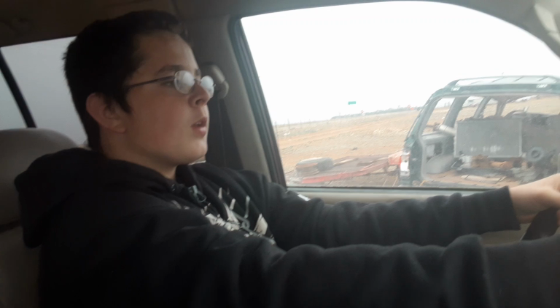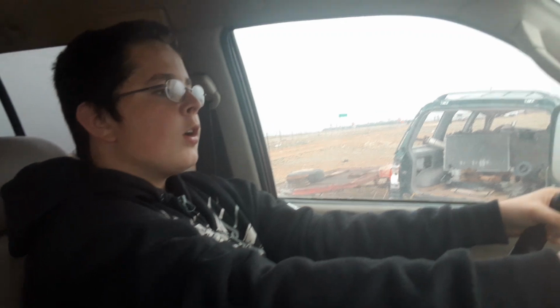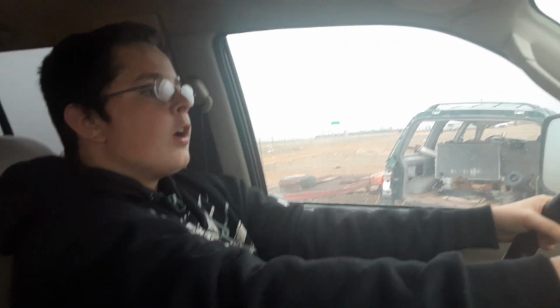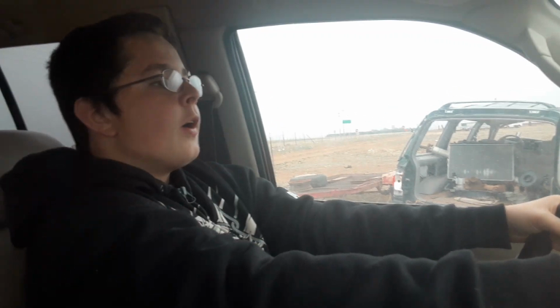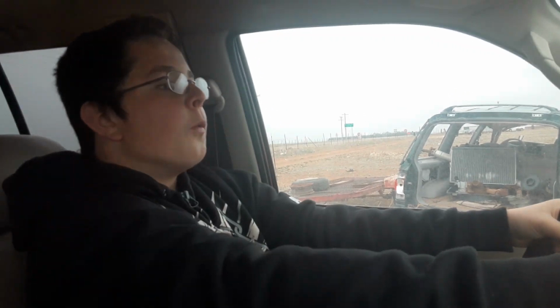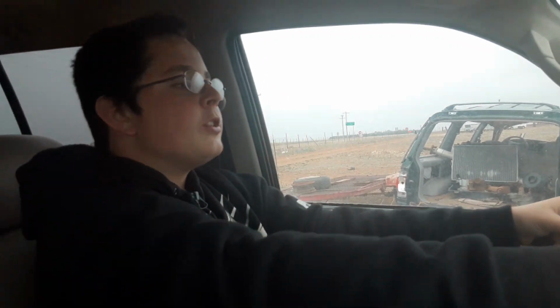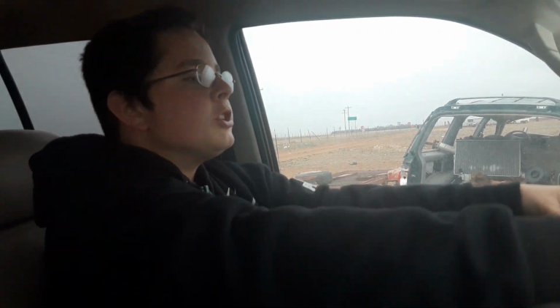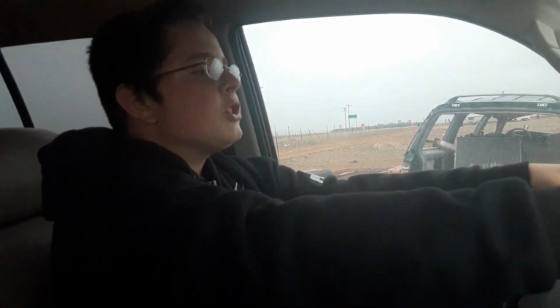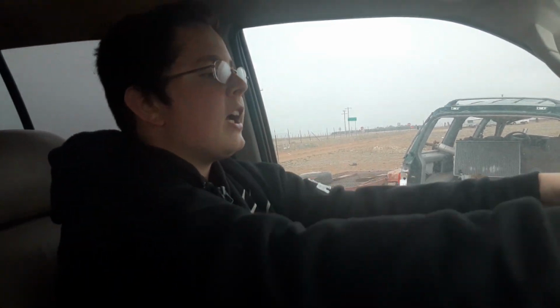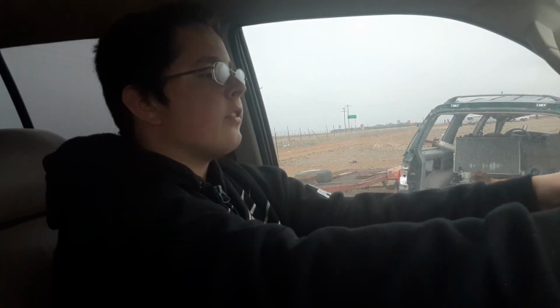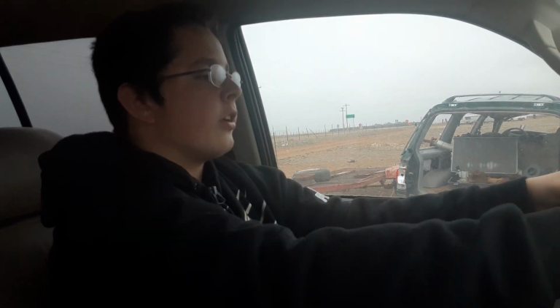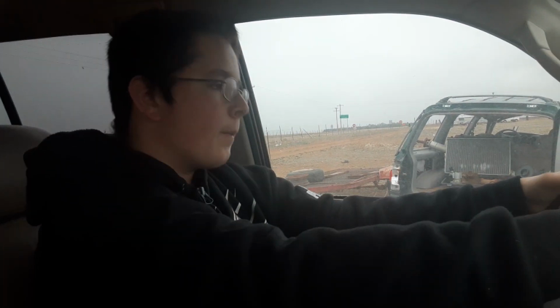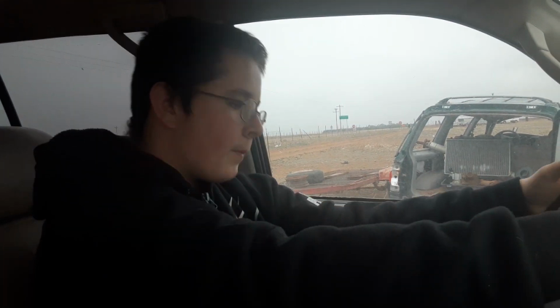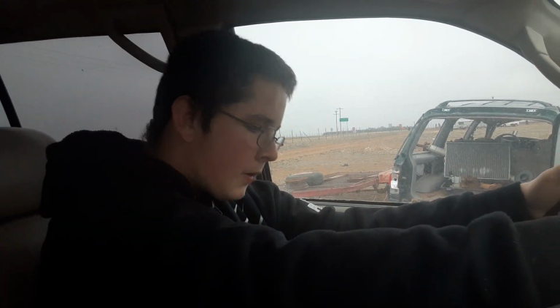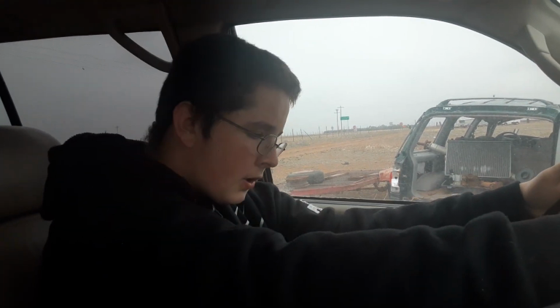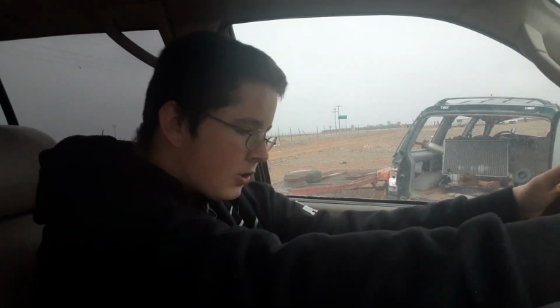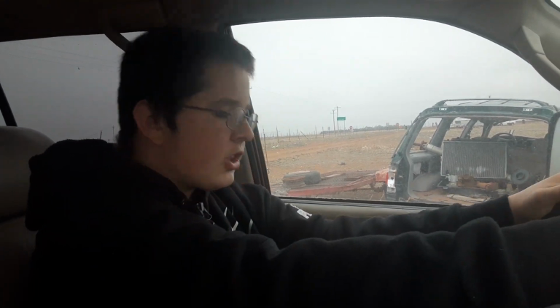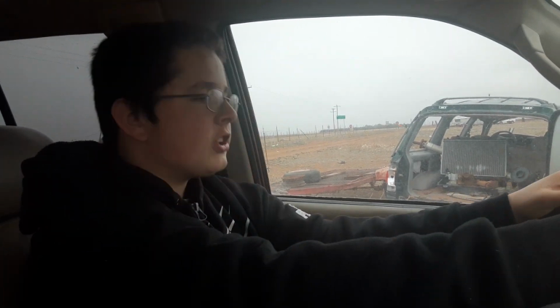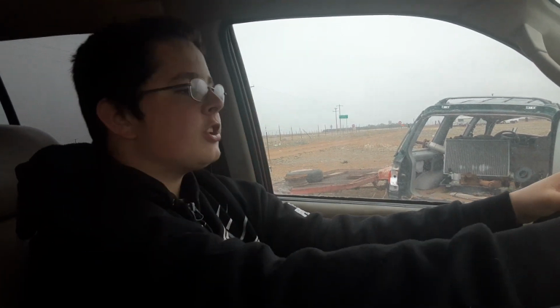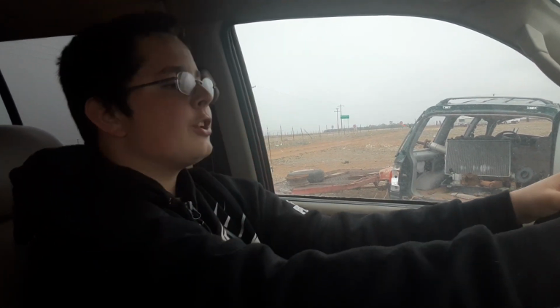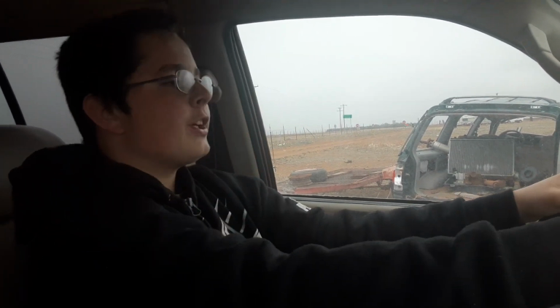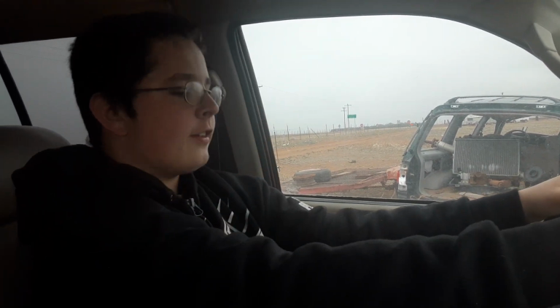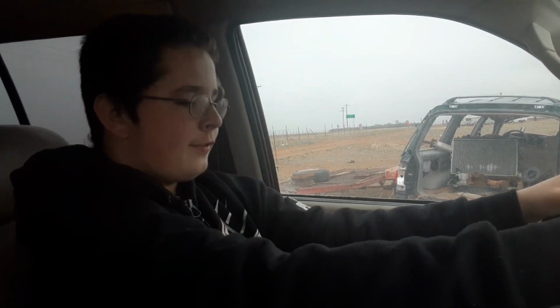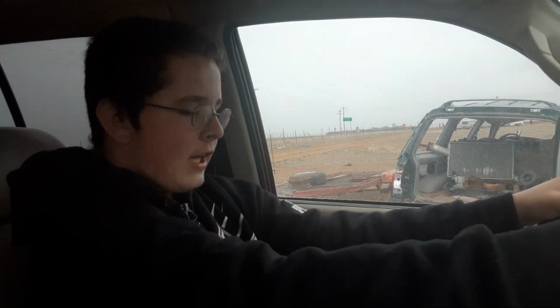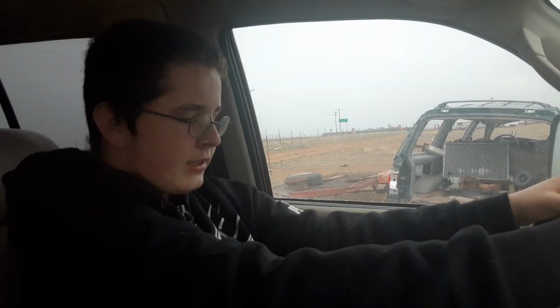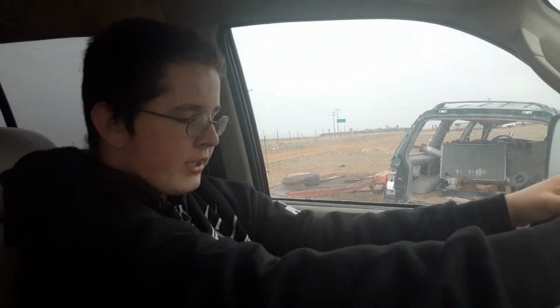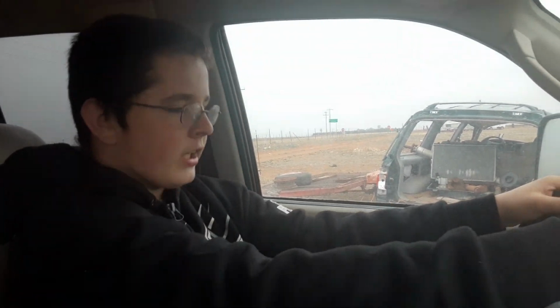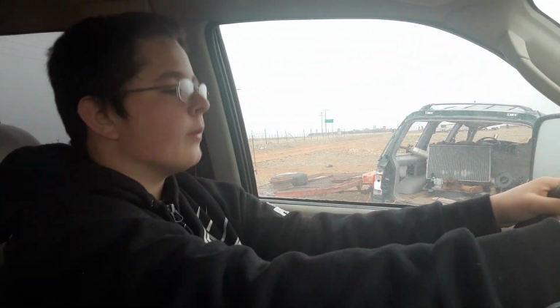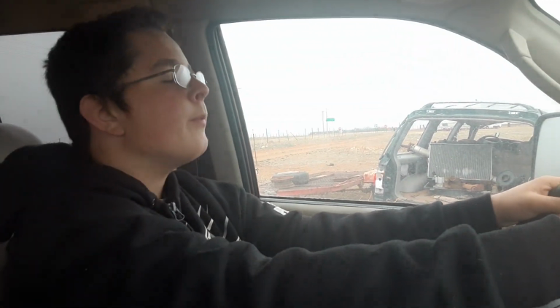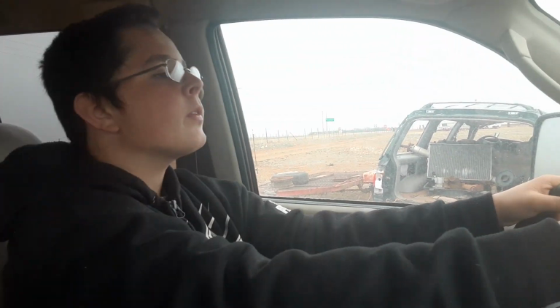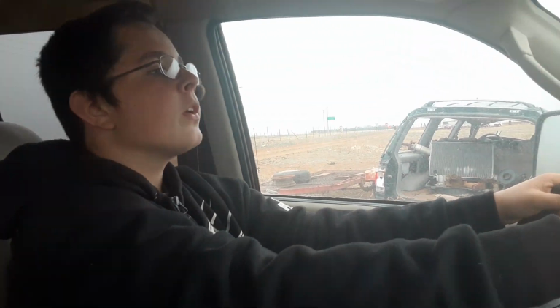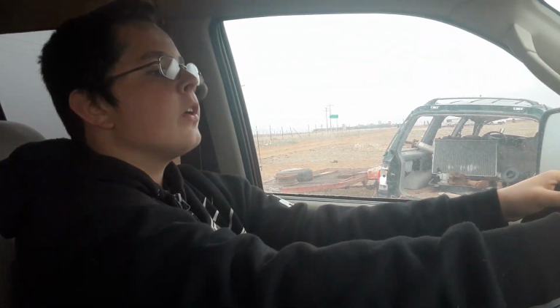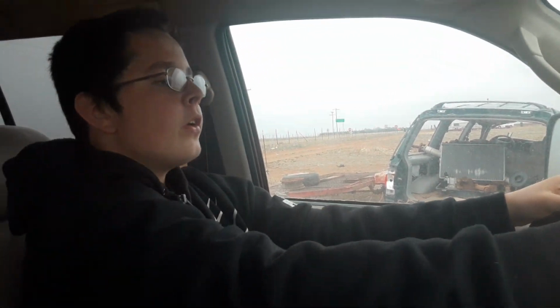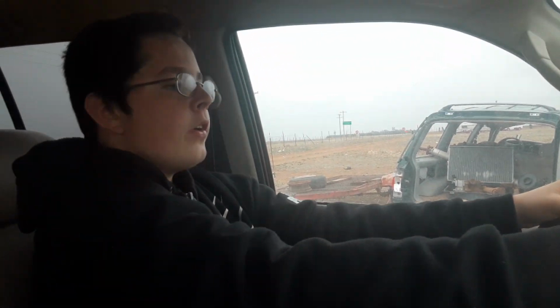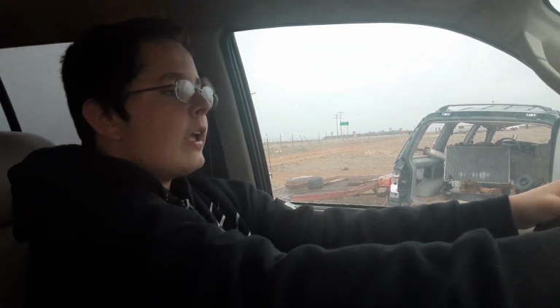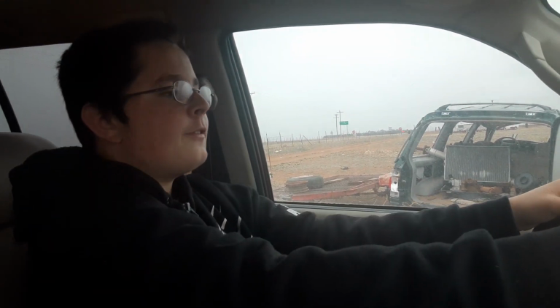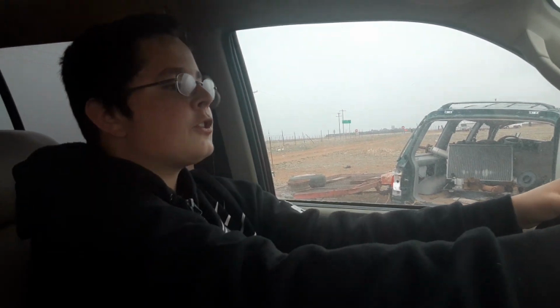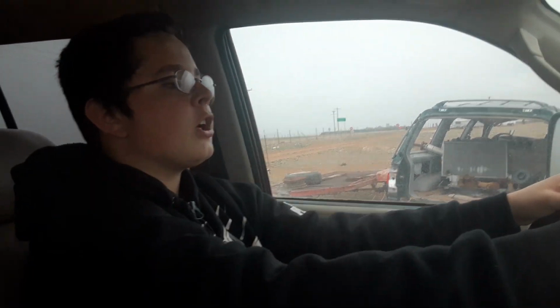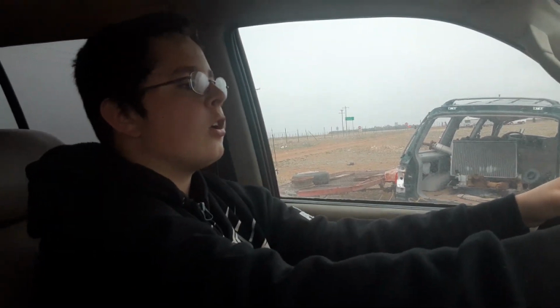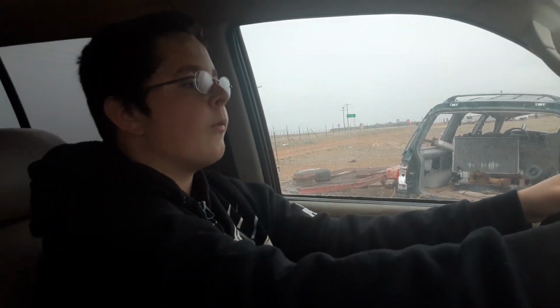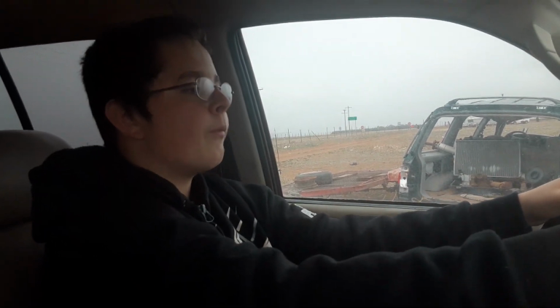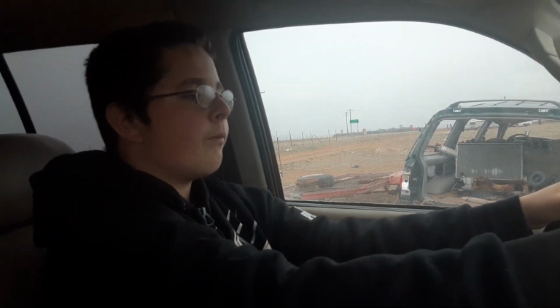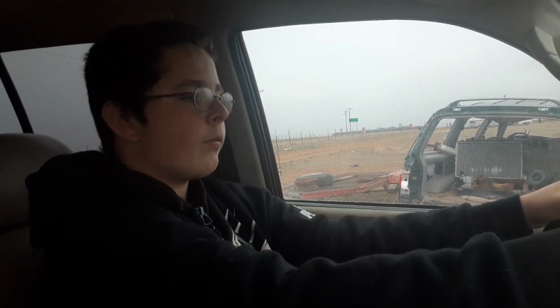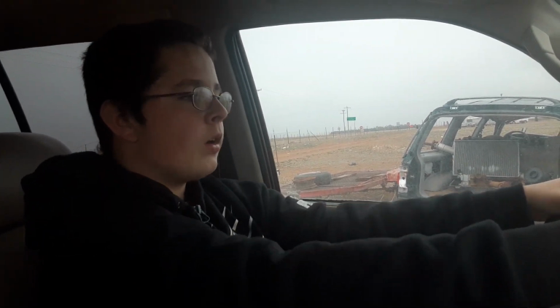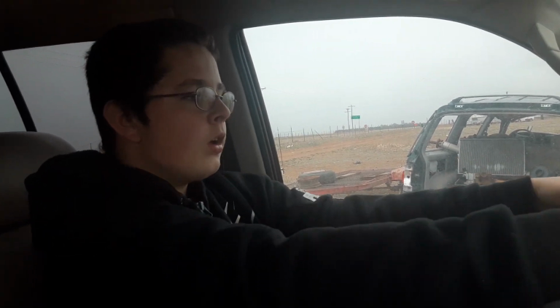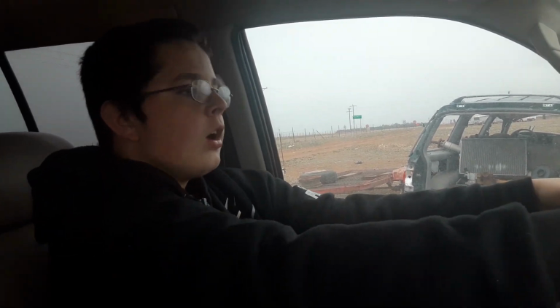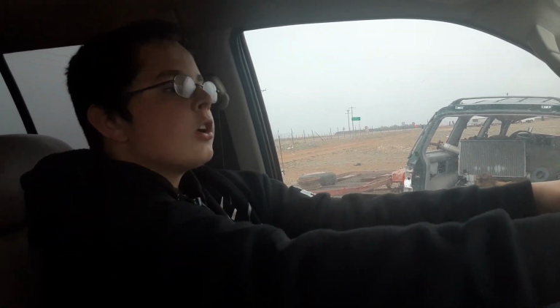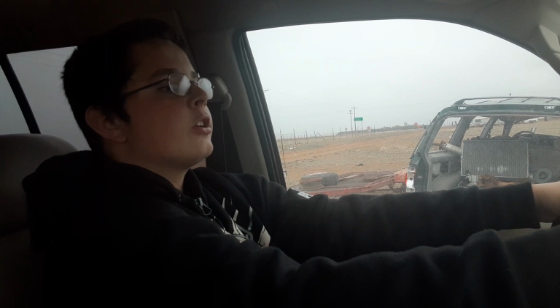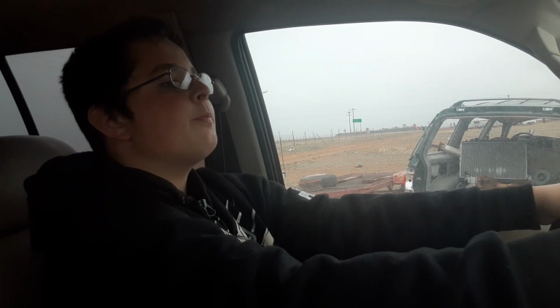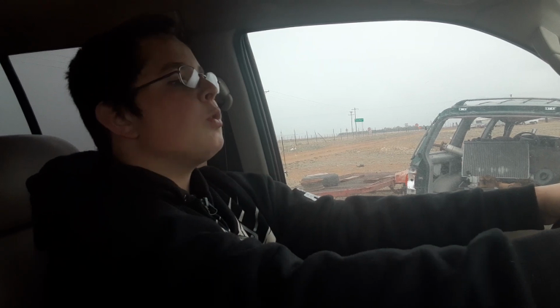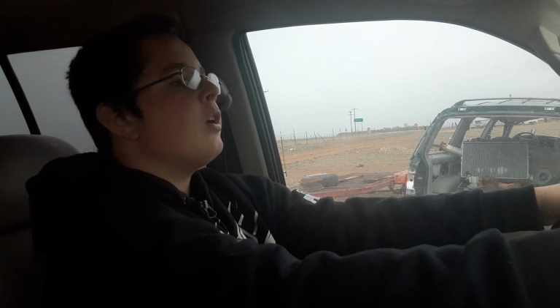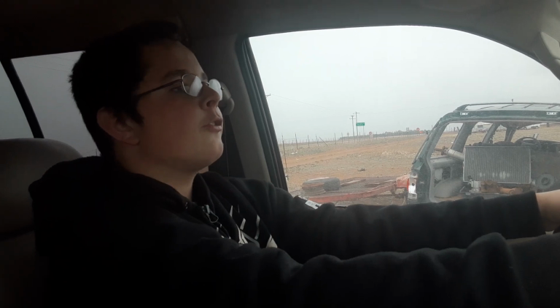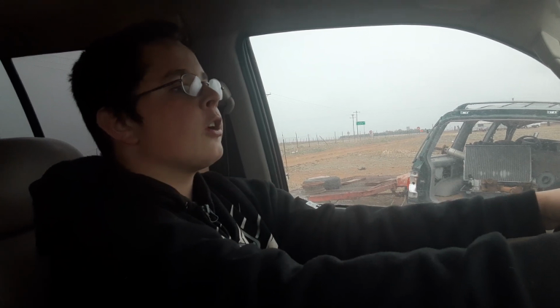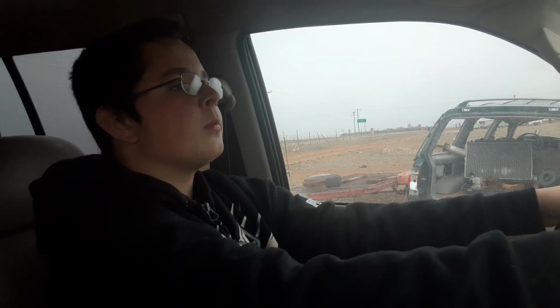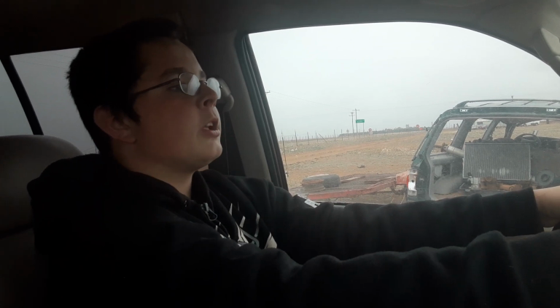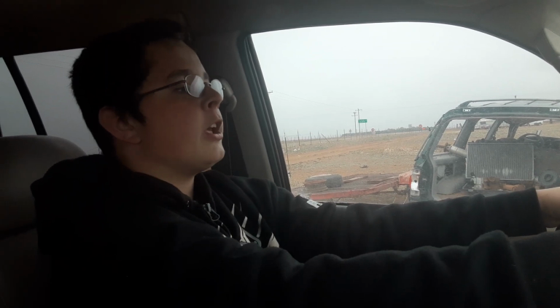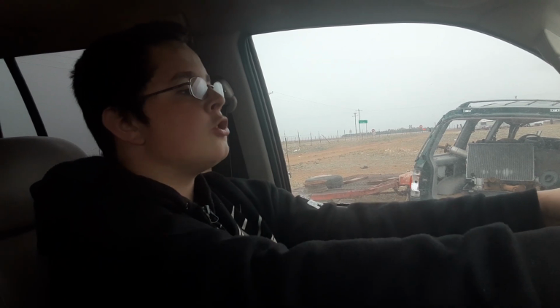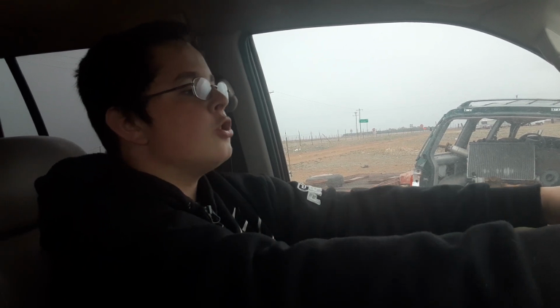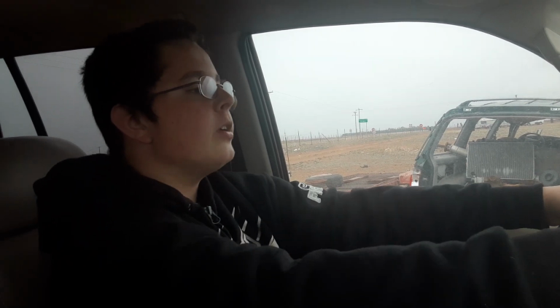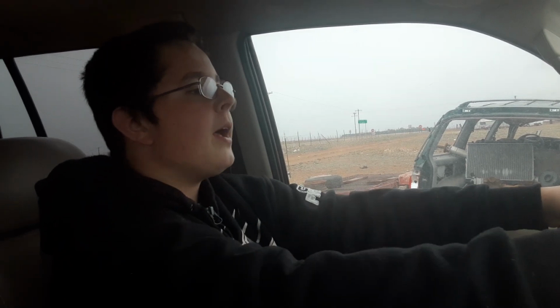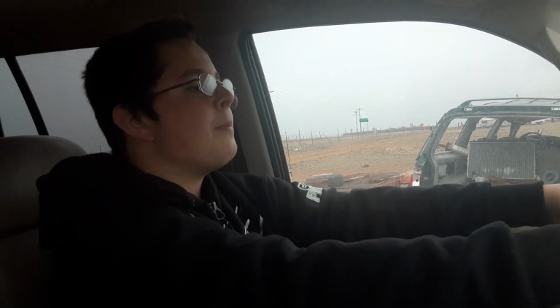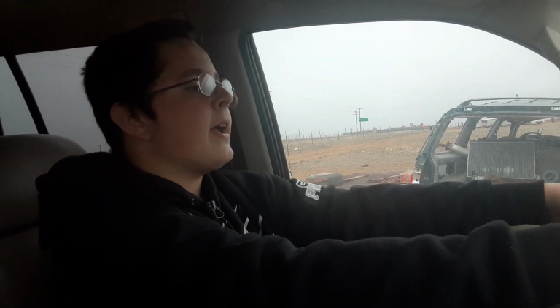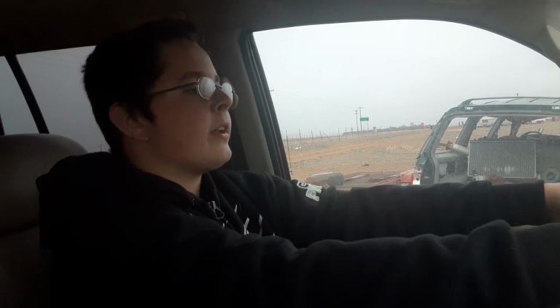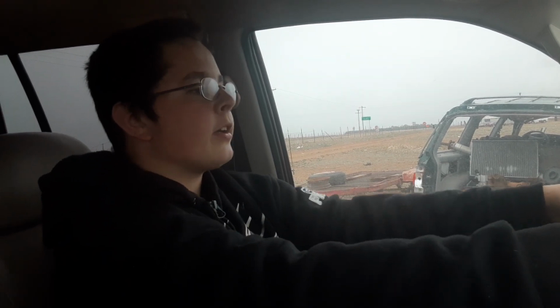When you're driving there is a chance that you can get a flat tire. If so, grip the wheel firmly and do not panic.